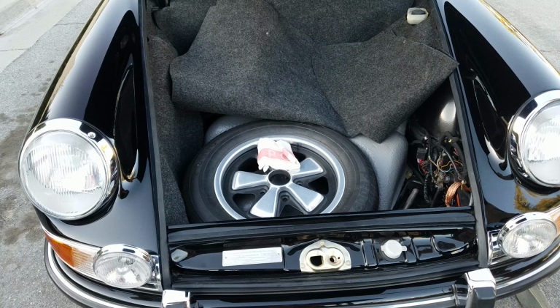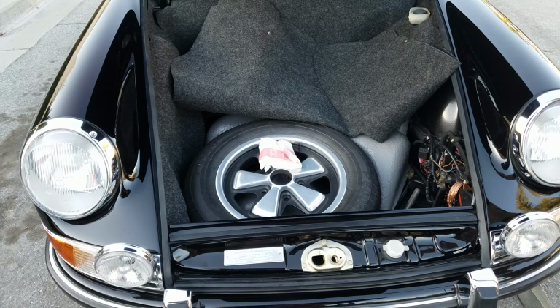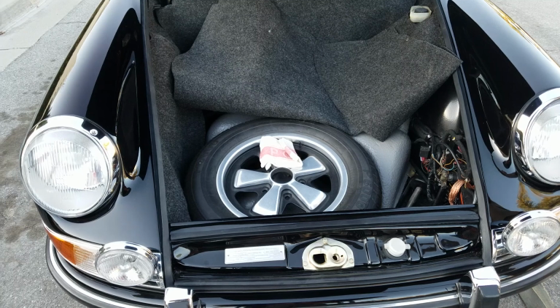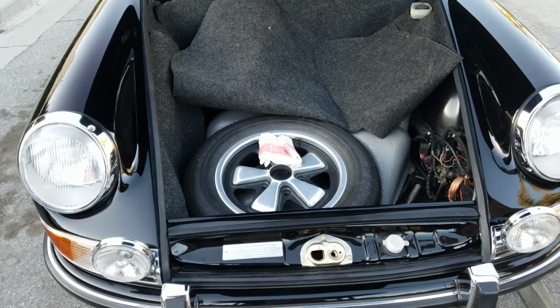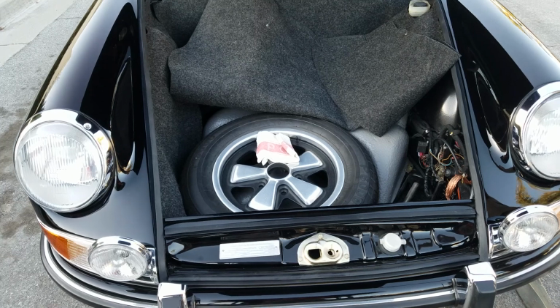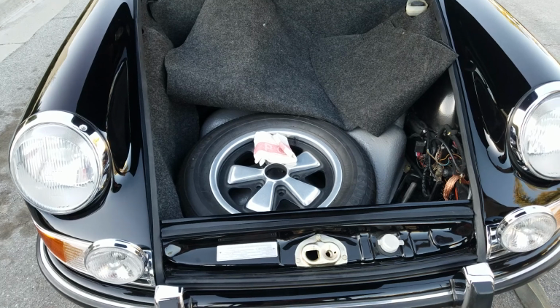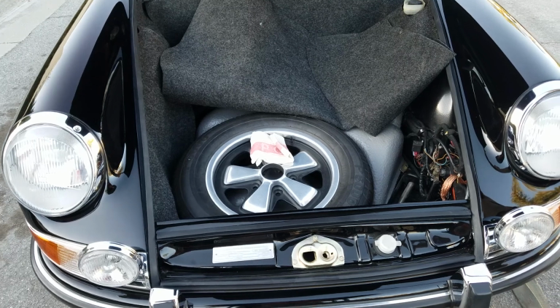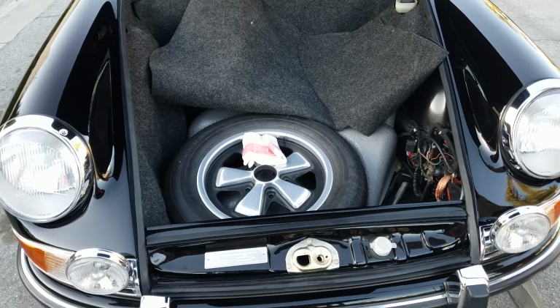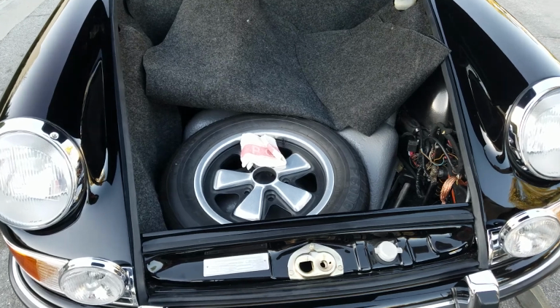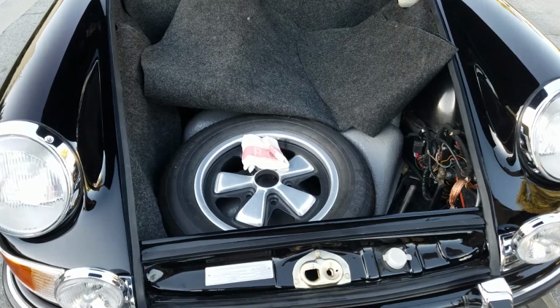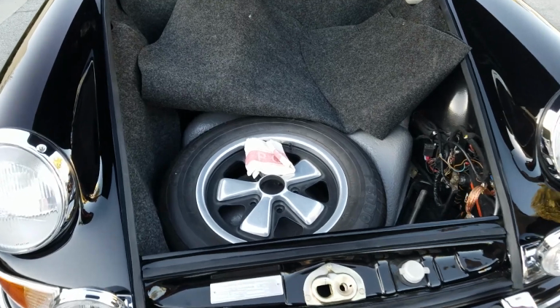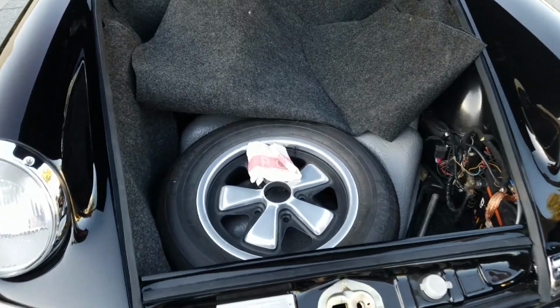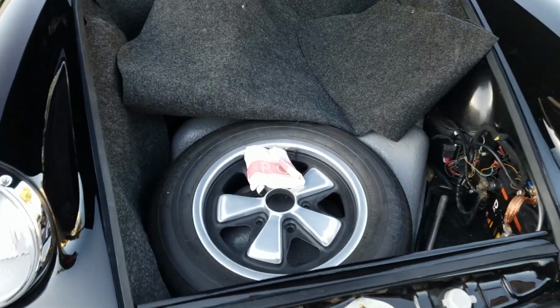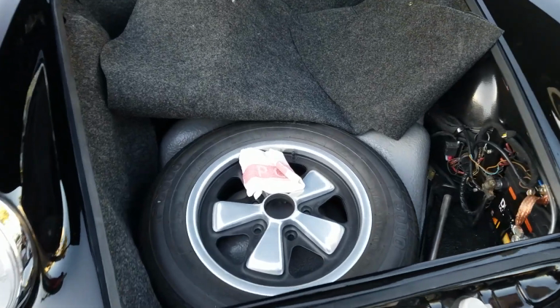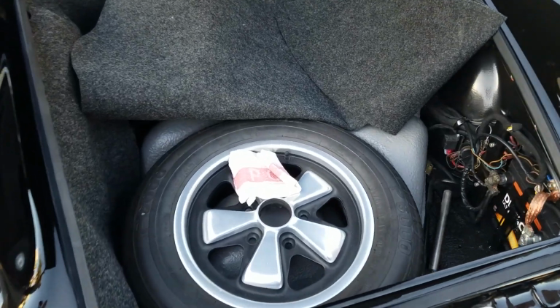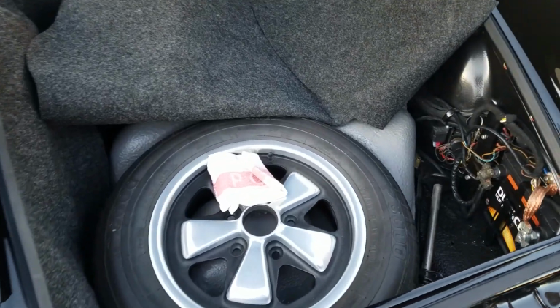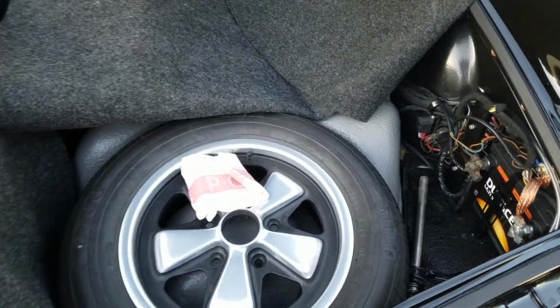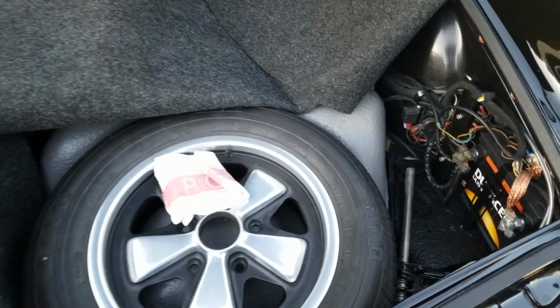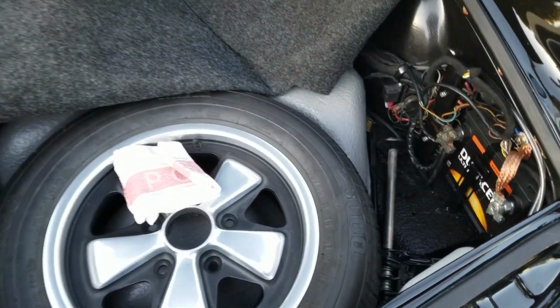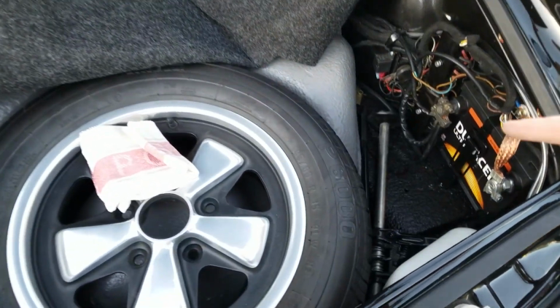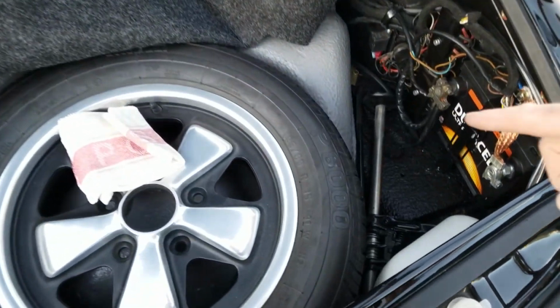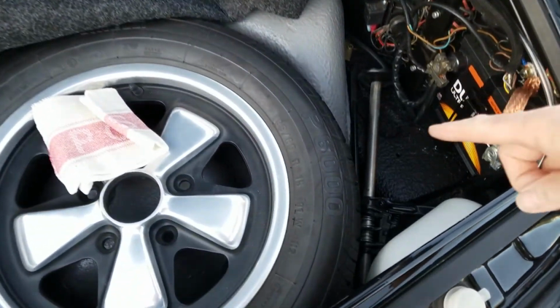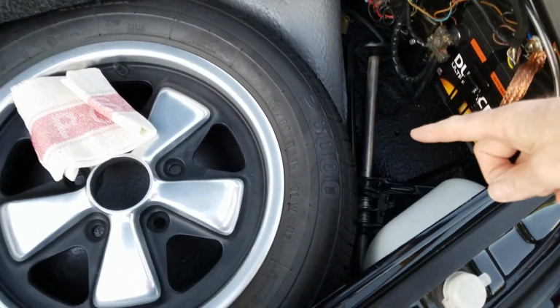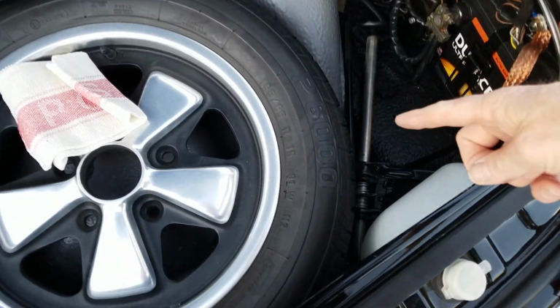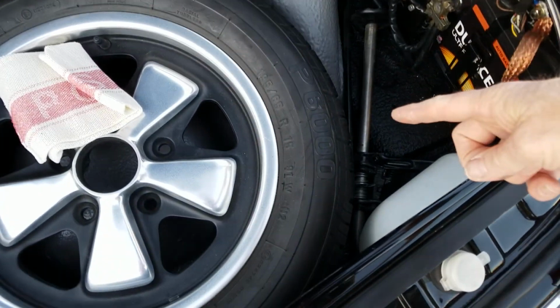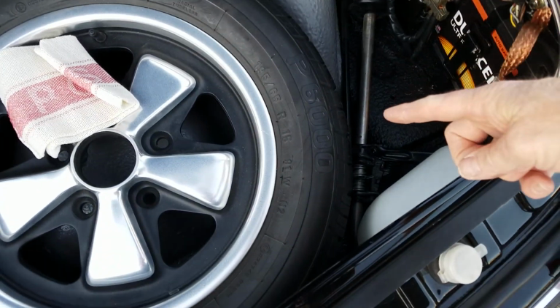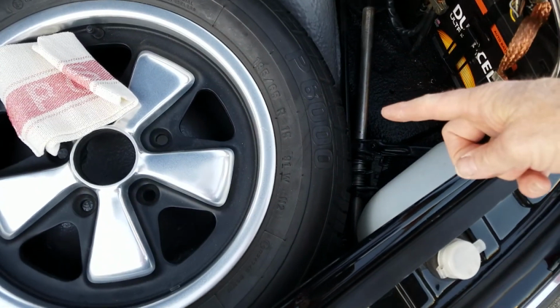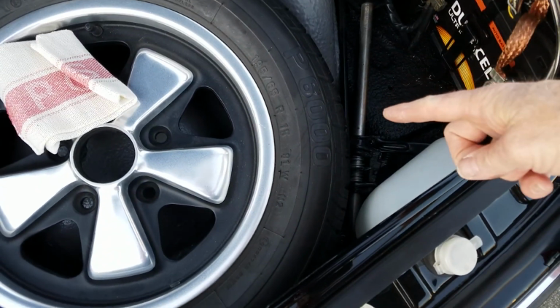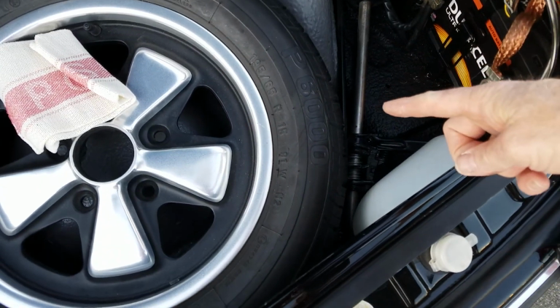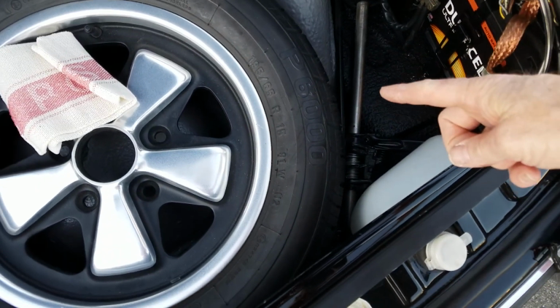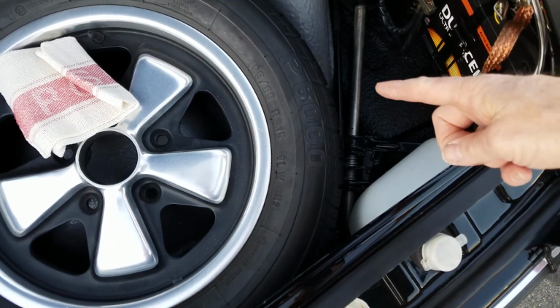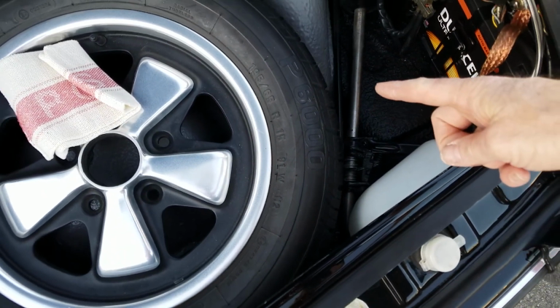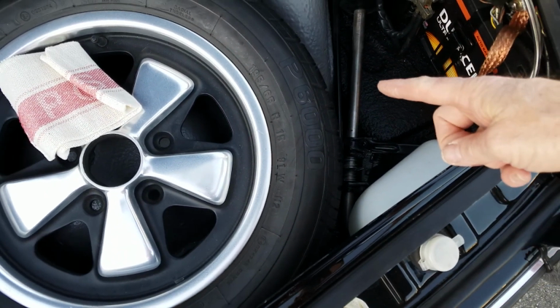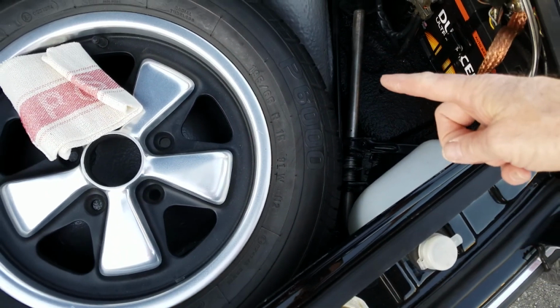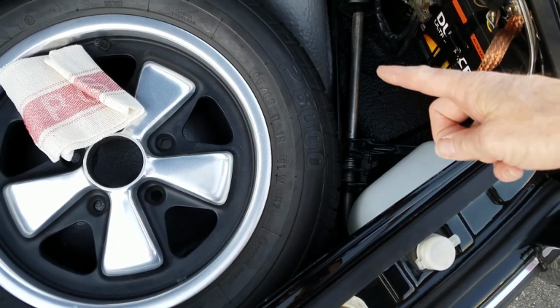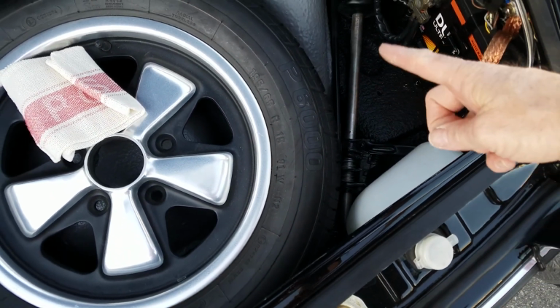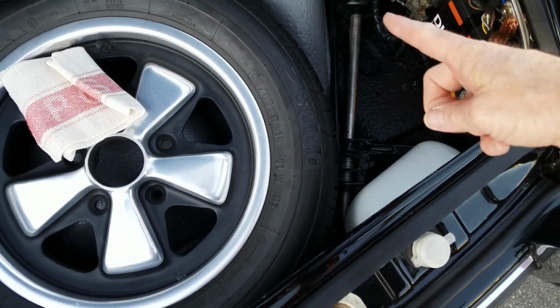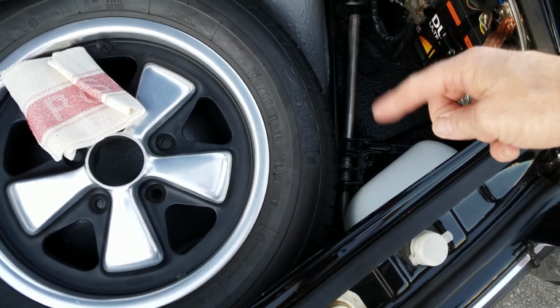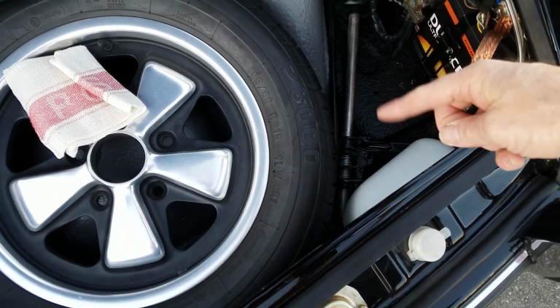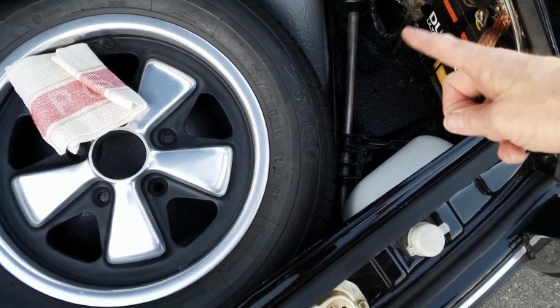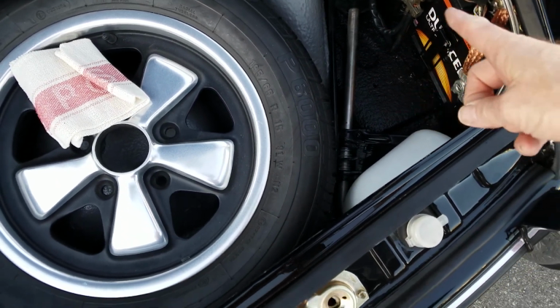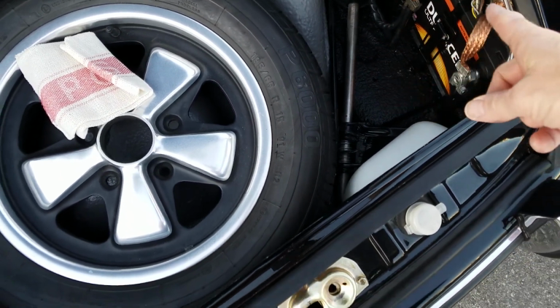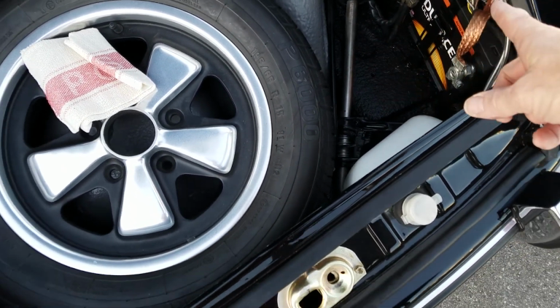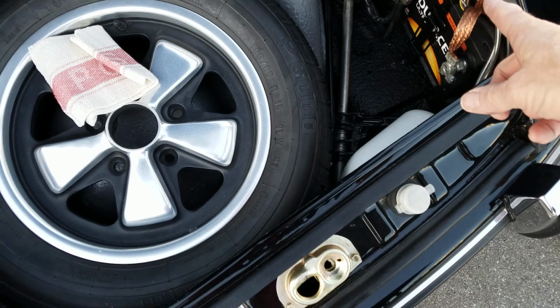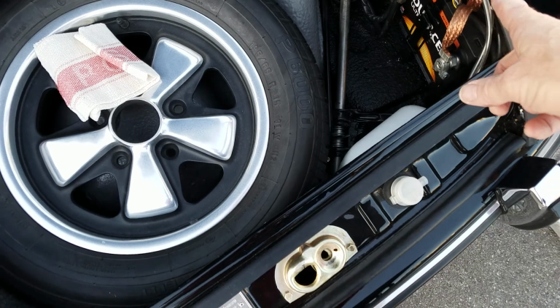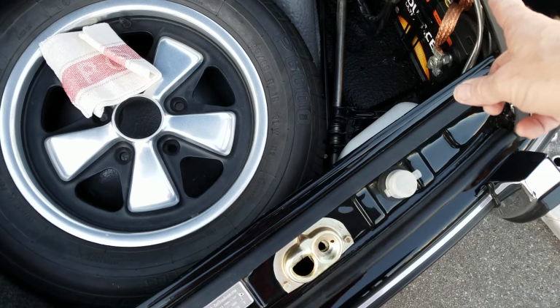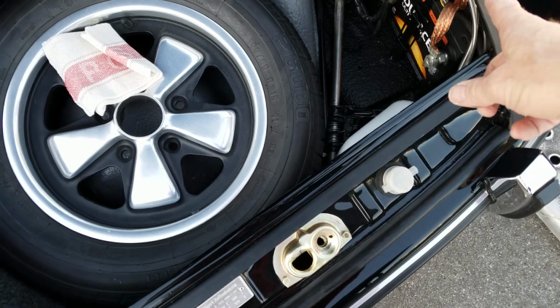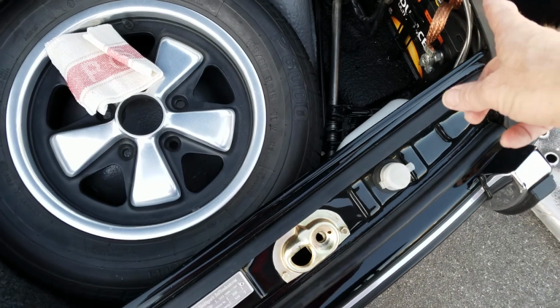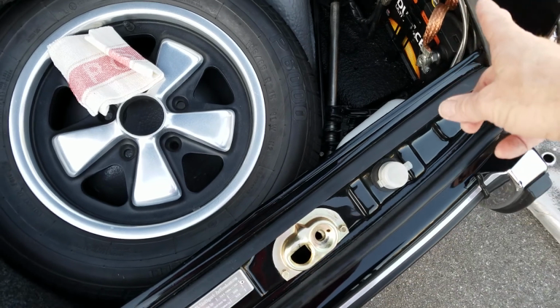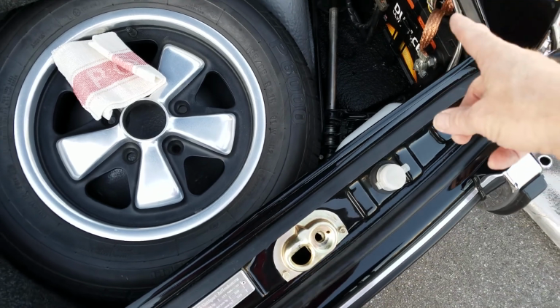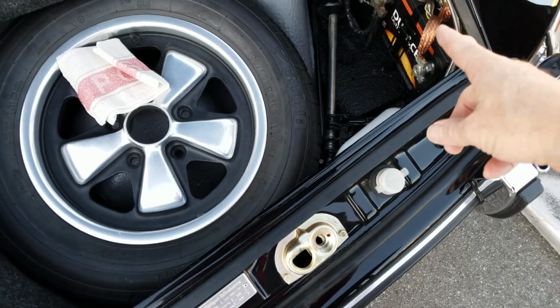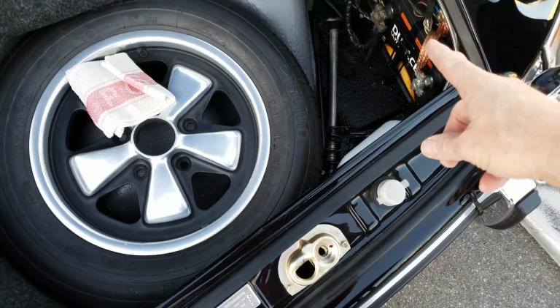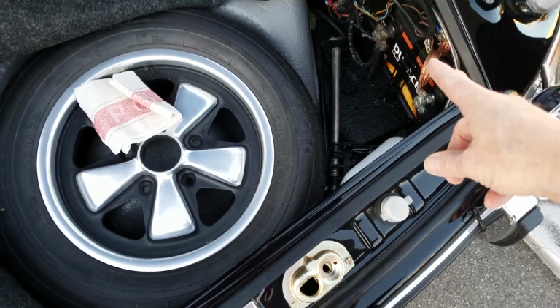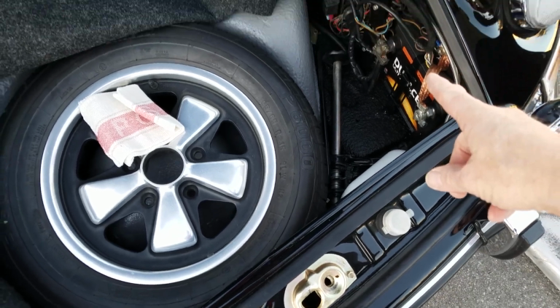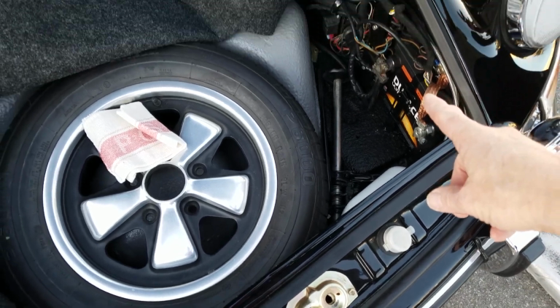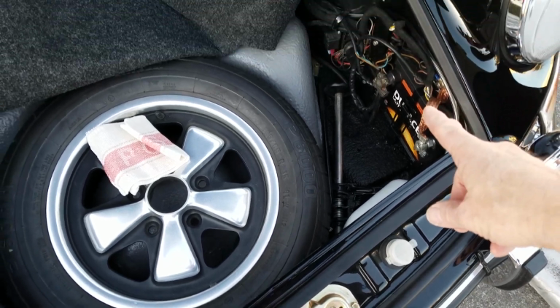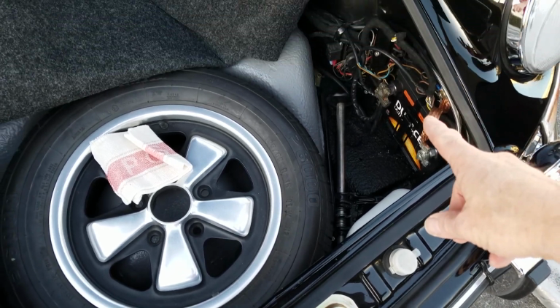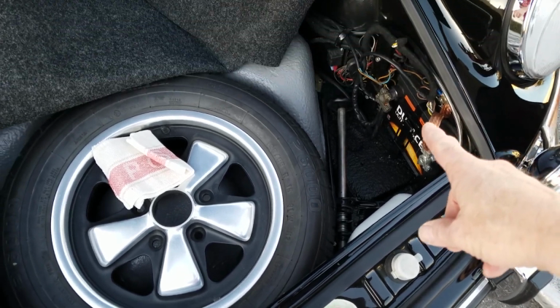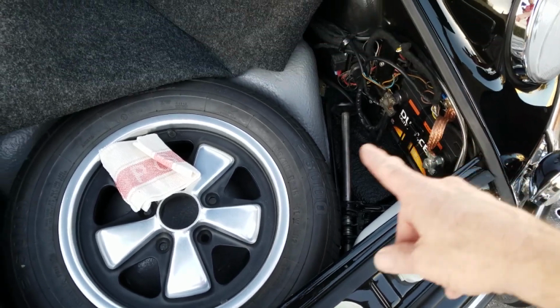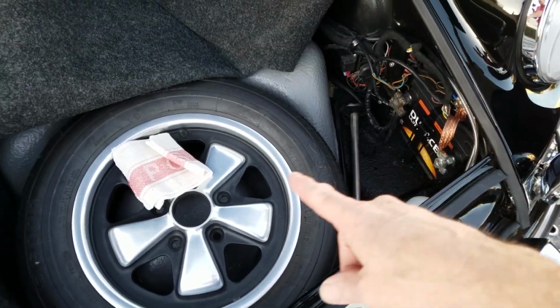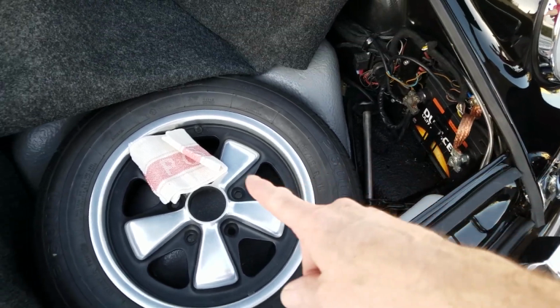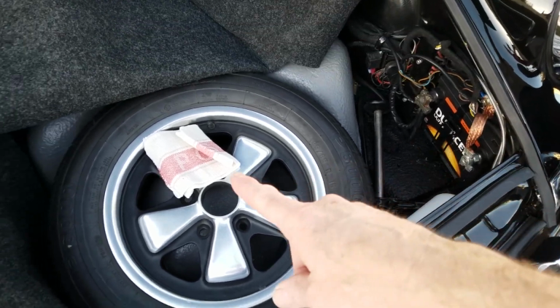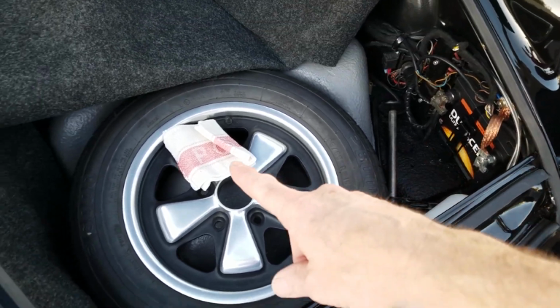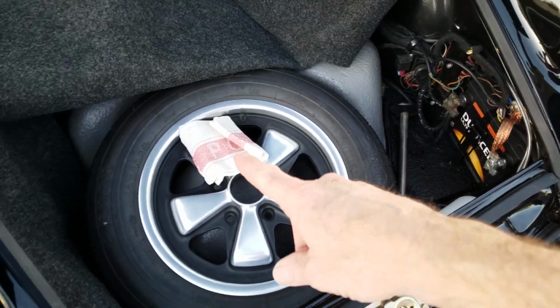Here we go. I put the jack right there, right next to the battery. It's not going to be able to touch it while it's traveling.